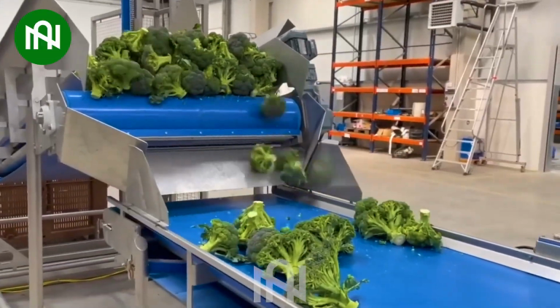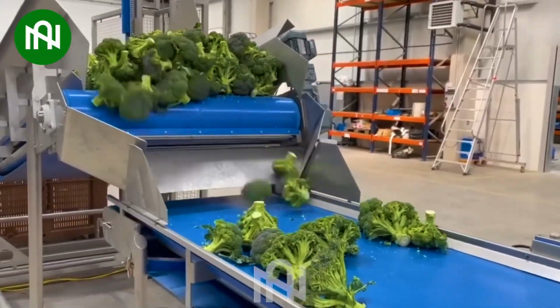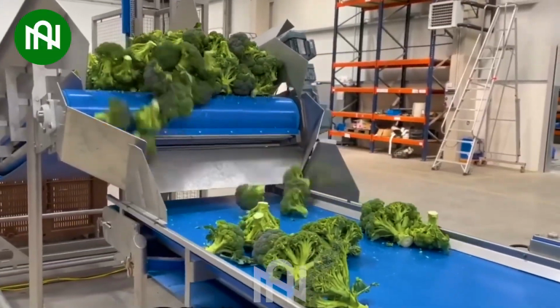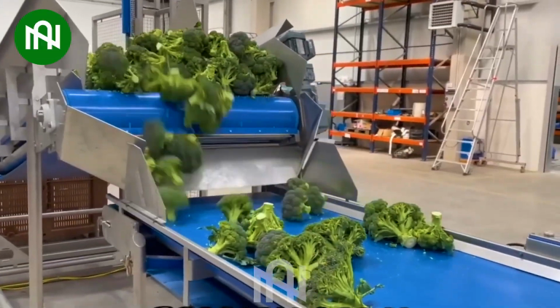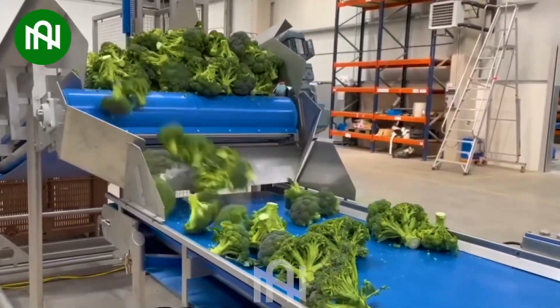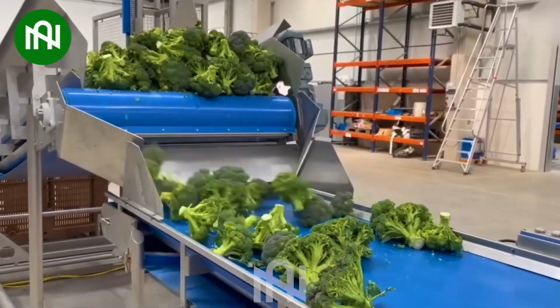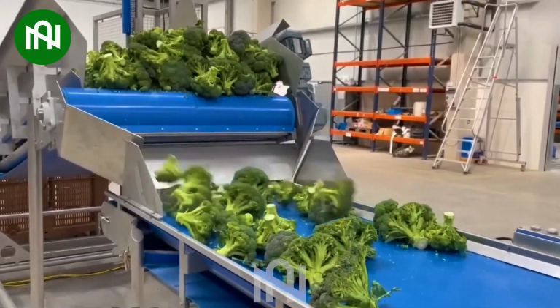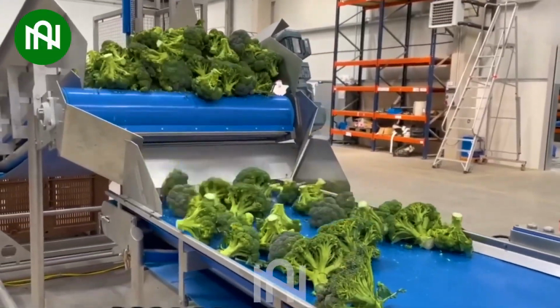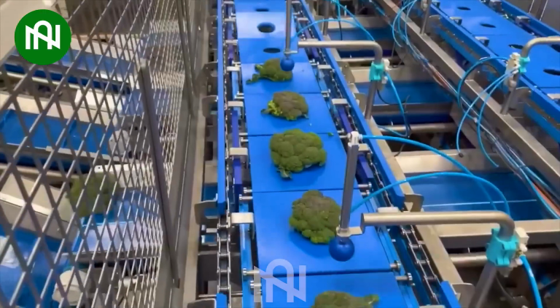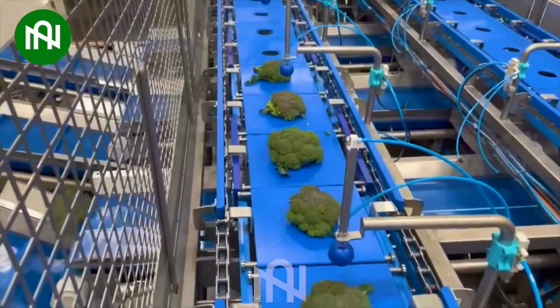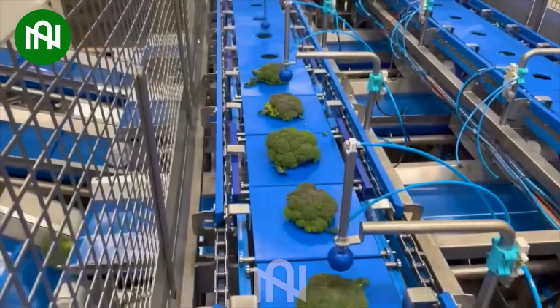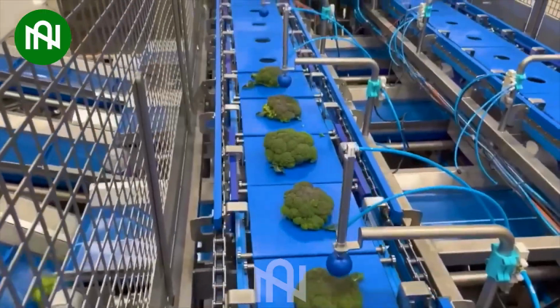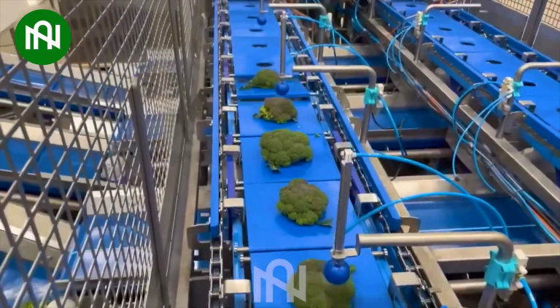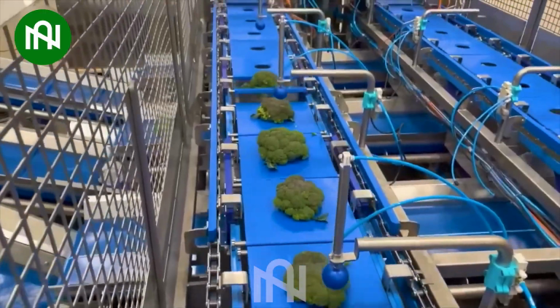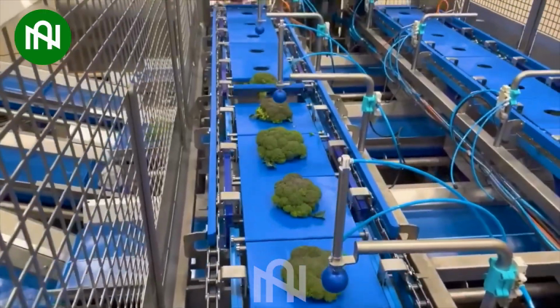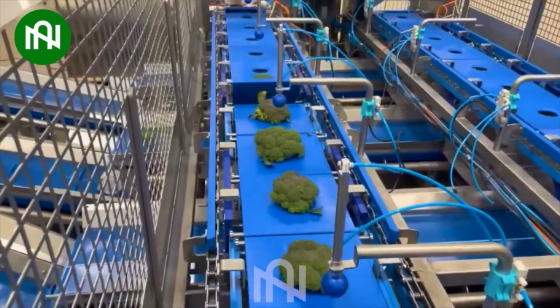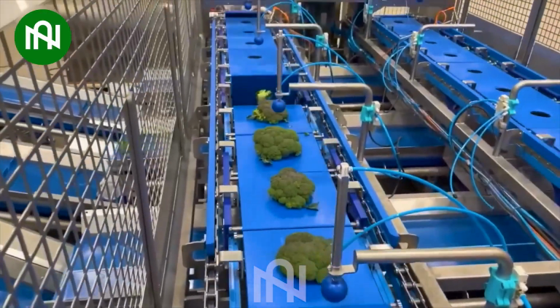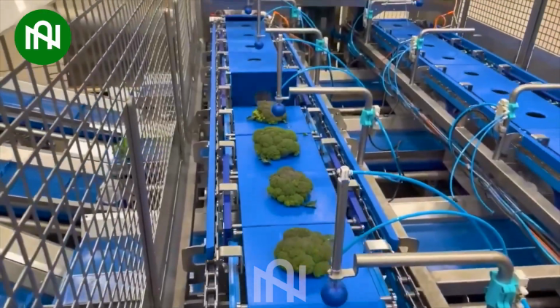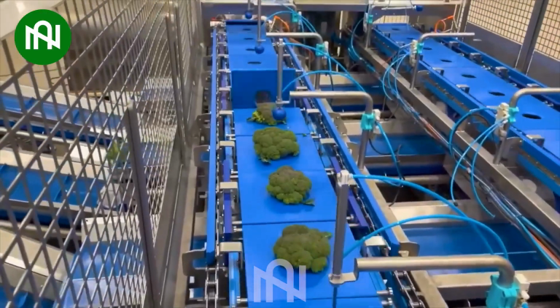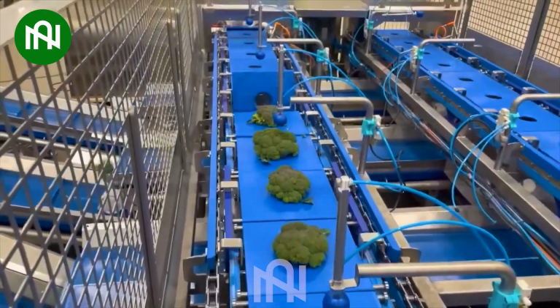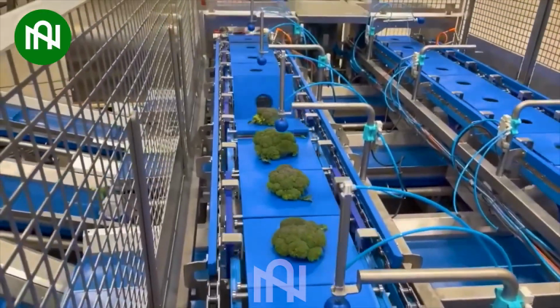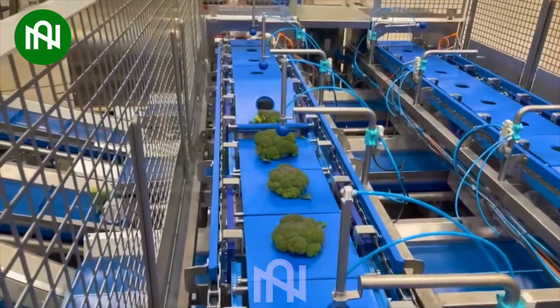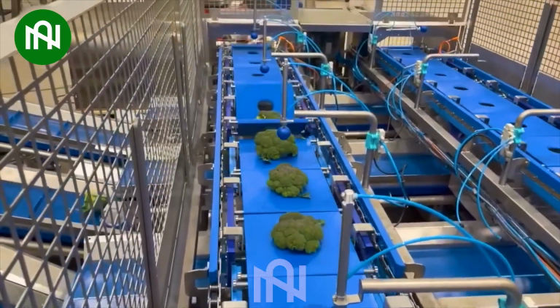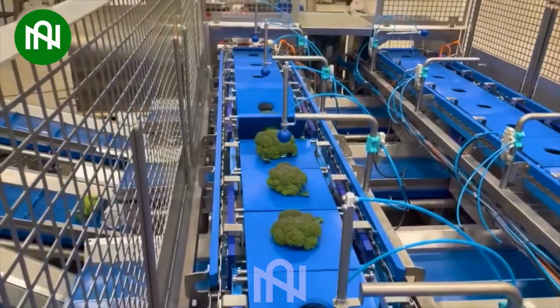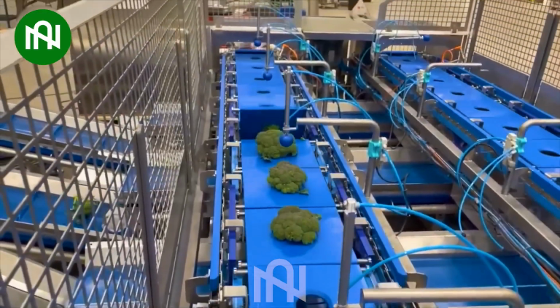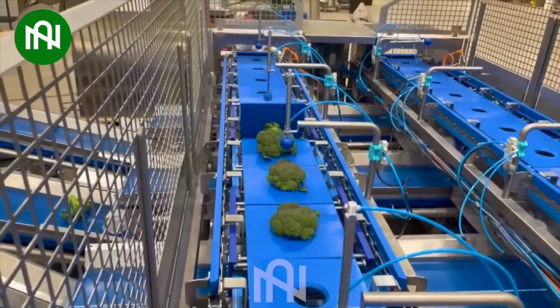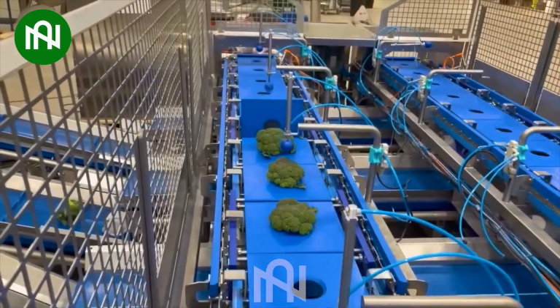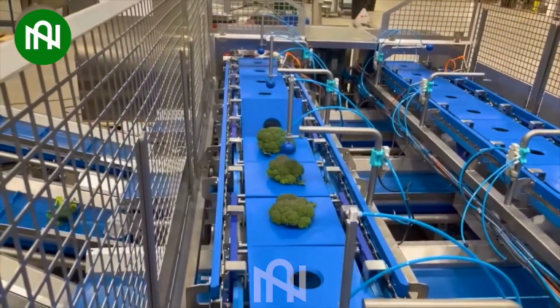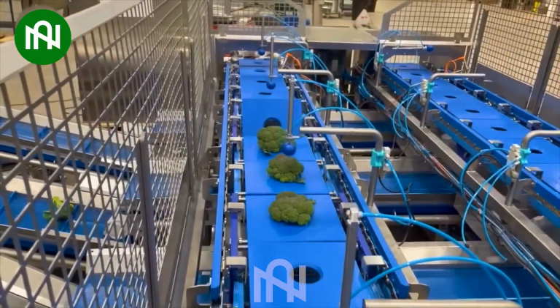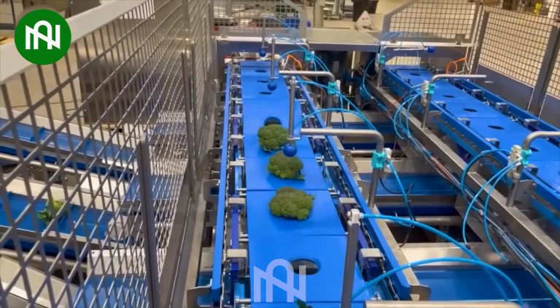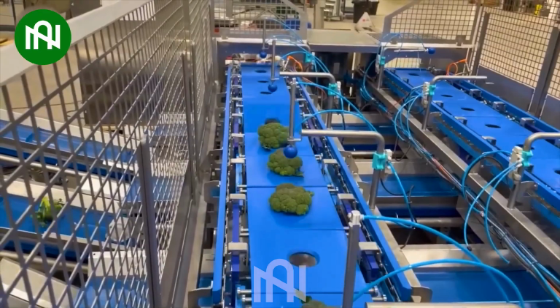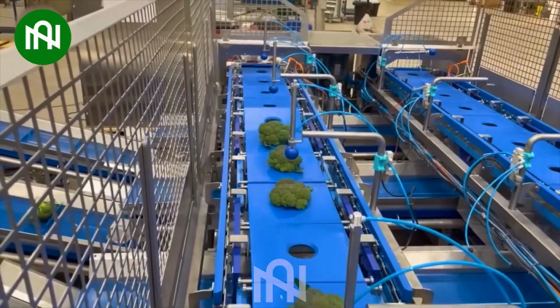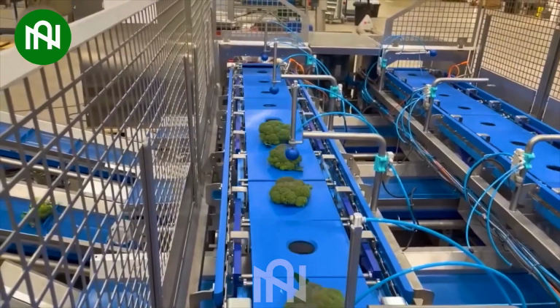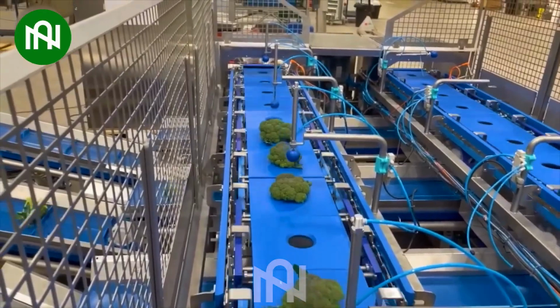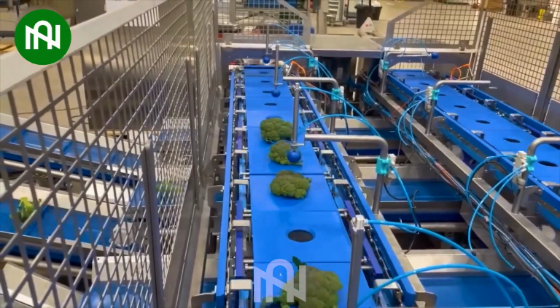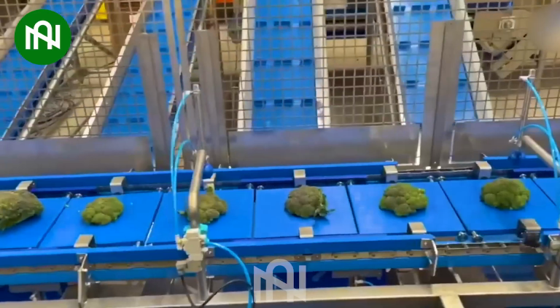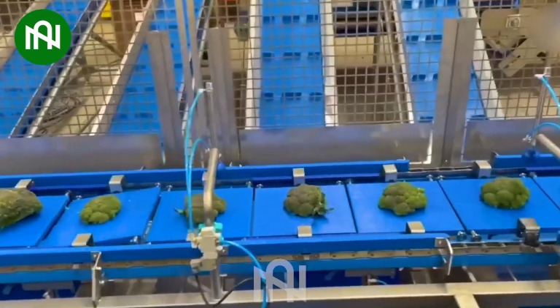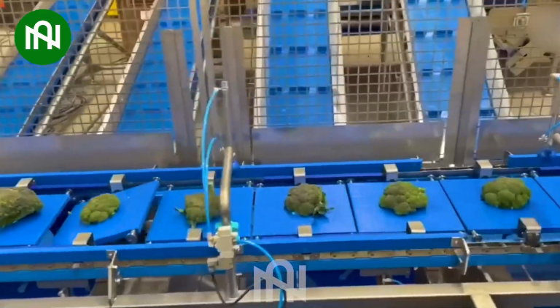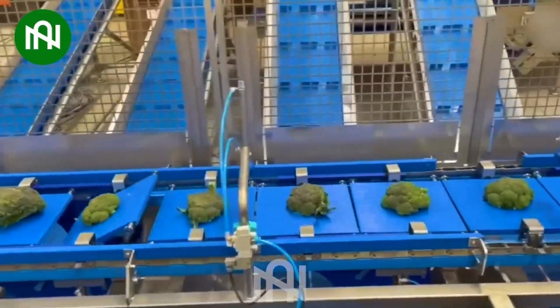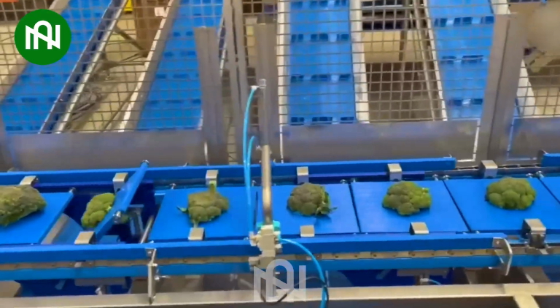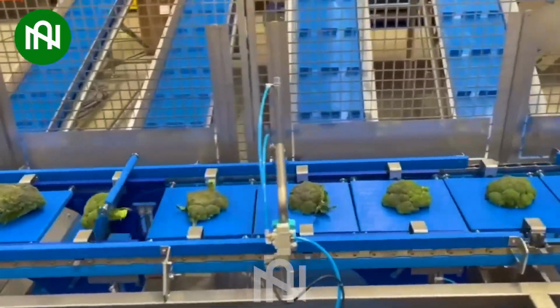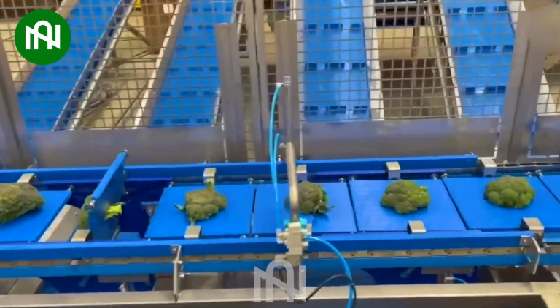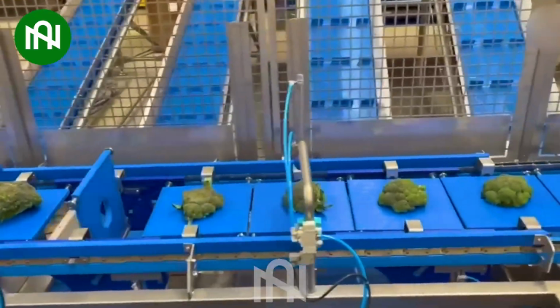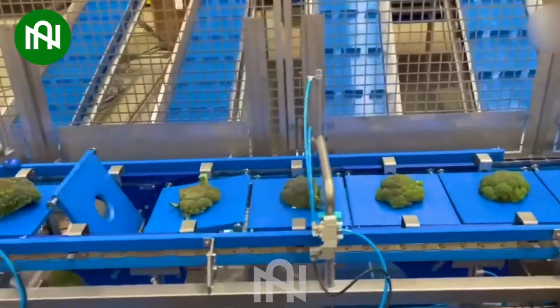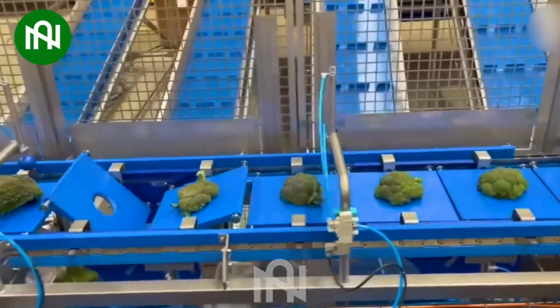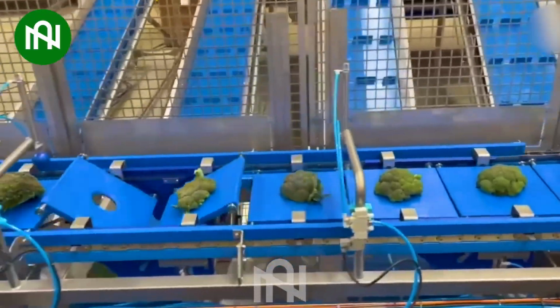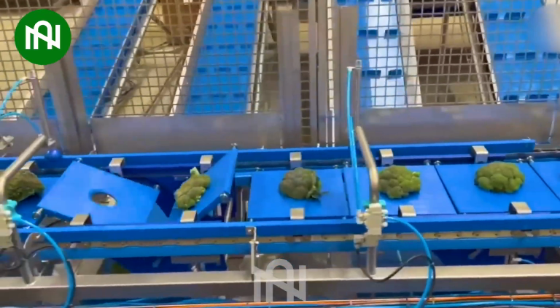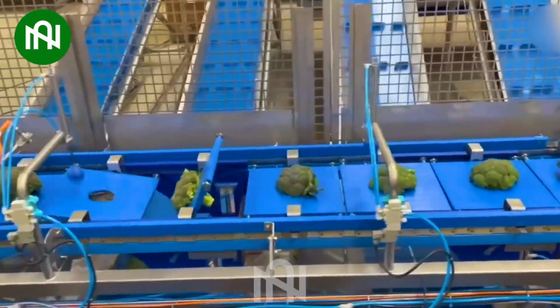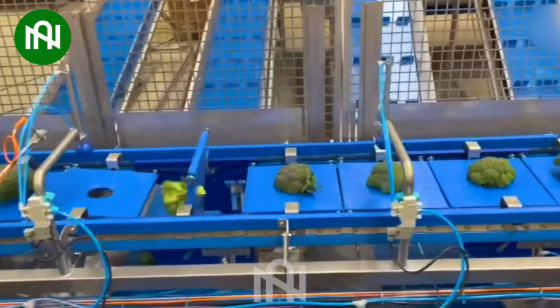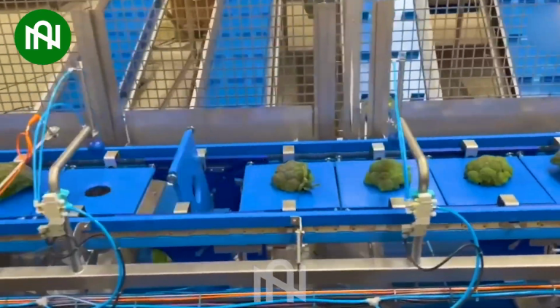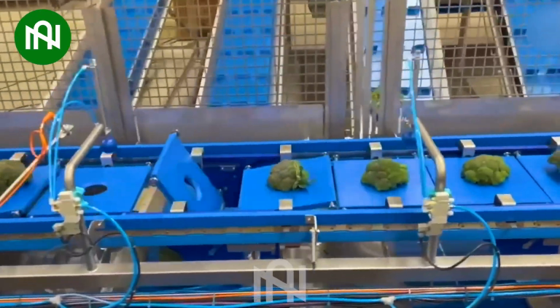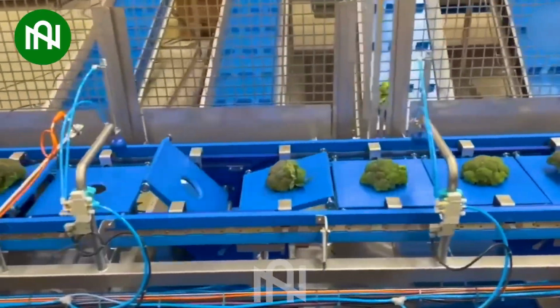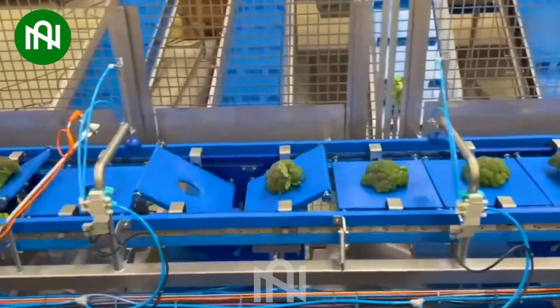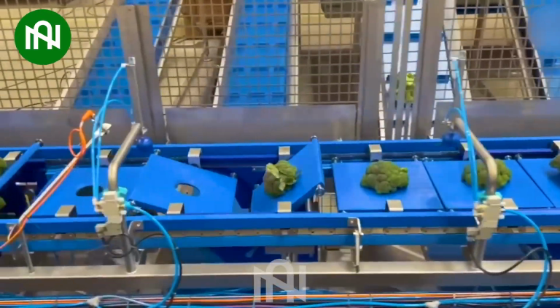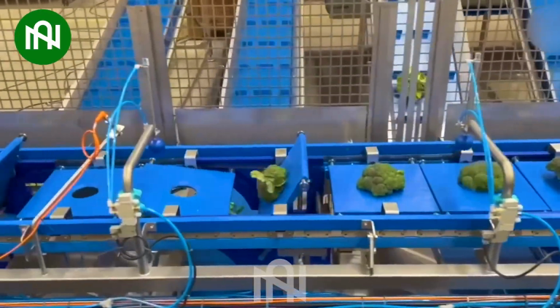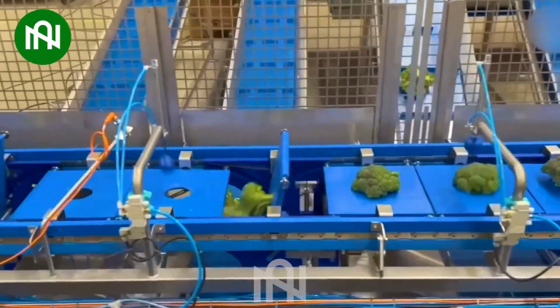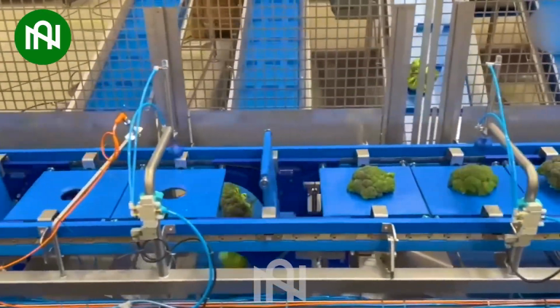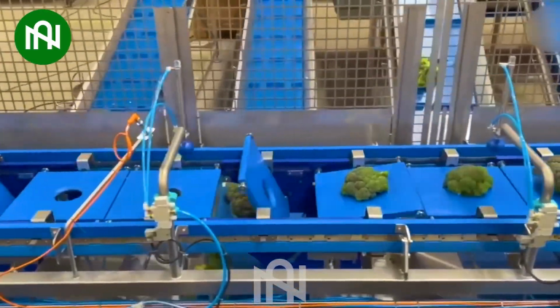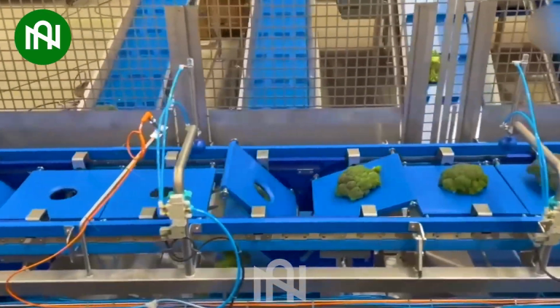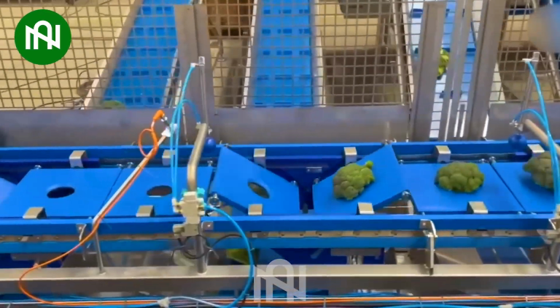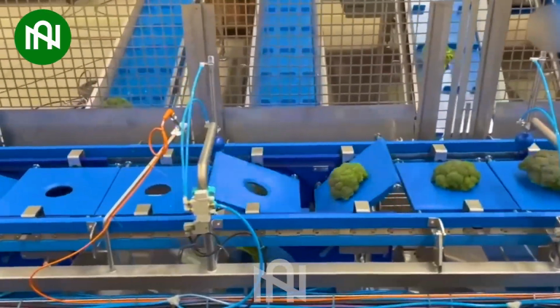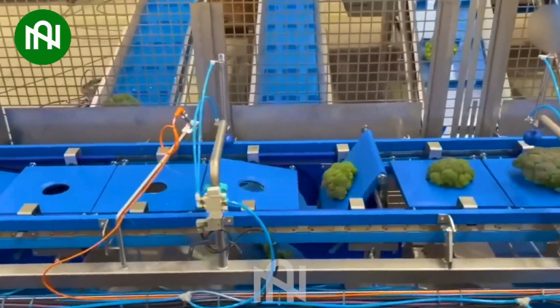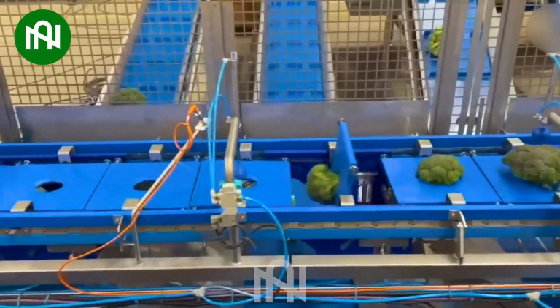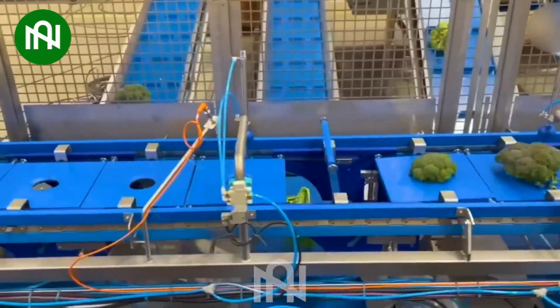Have you ever wondered how they can sort and package a whole mountain of green cabbages? This is the best answer for you.